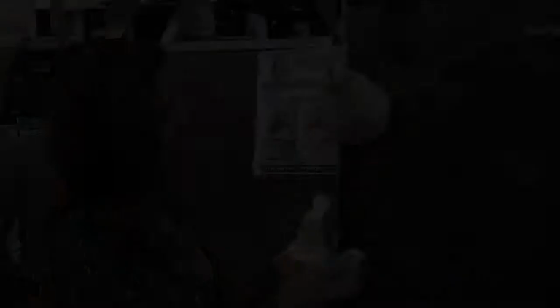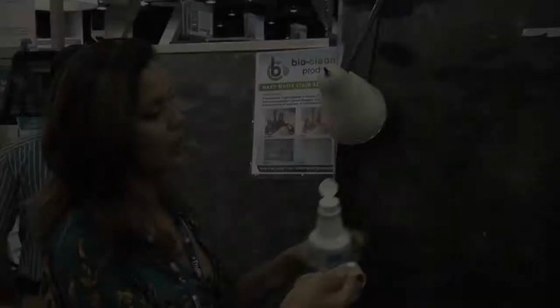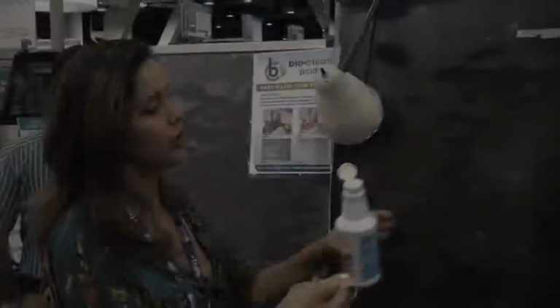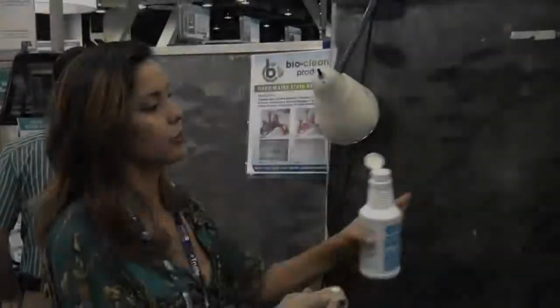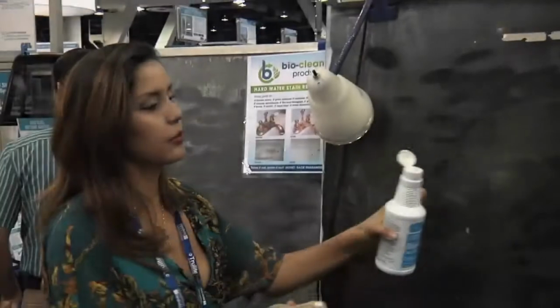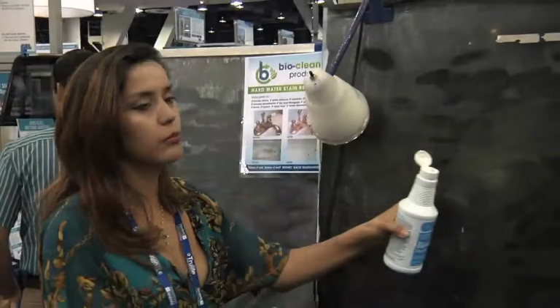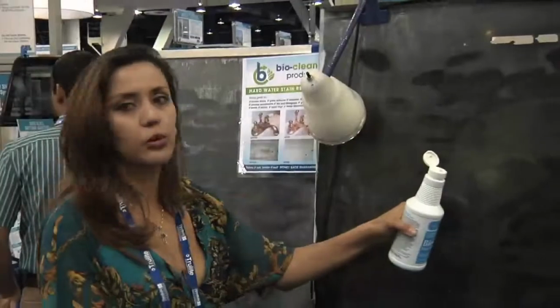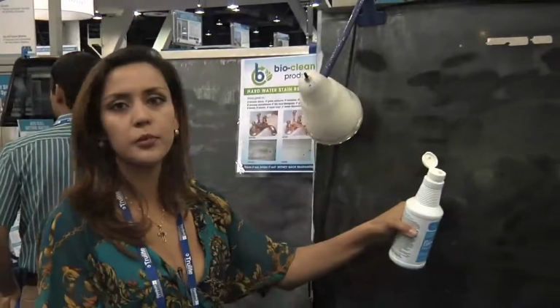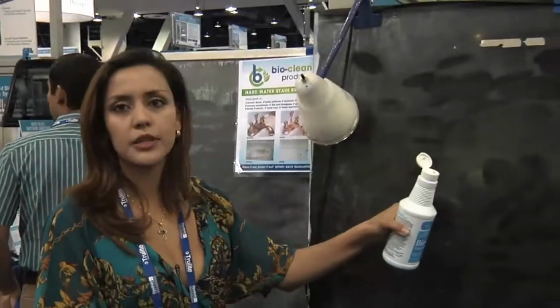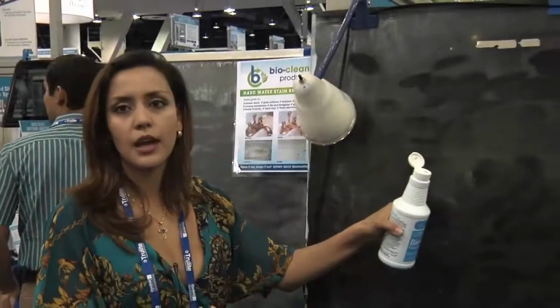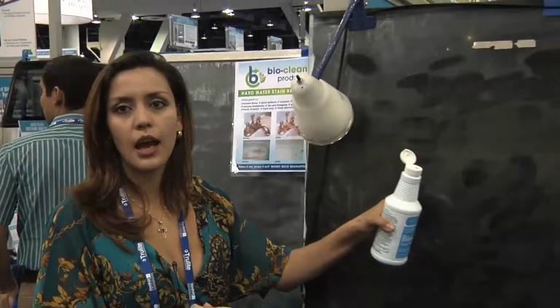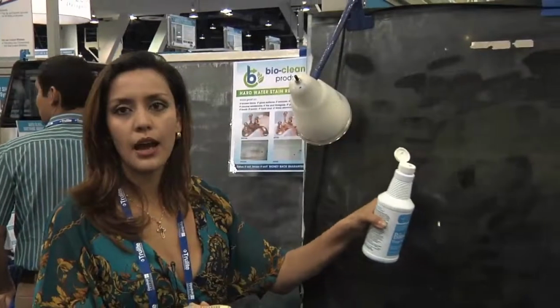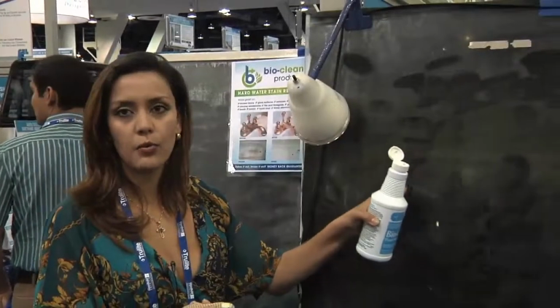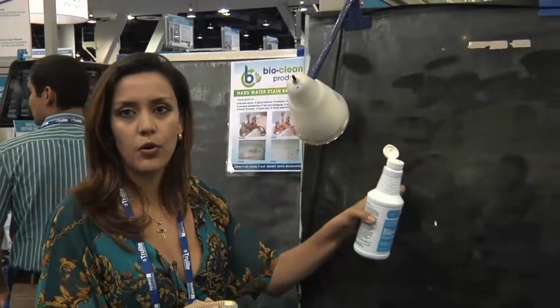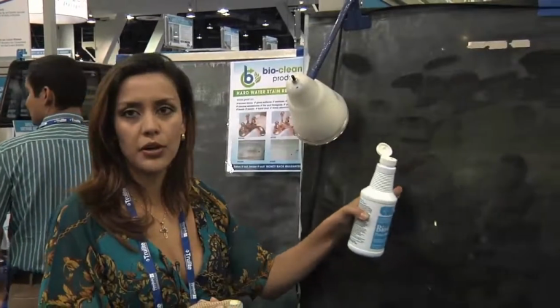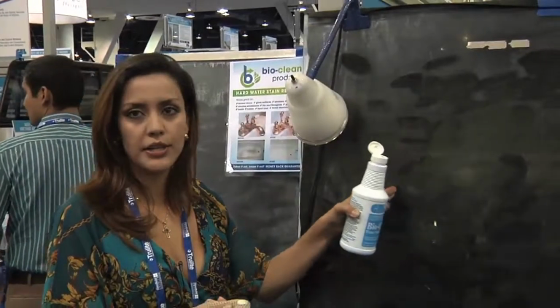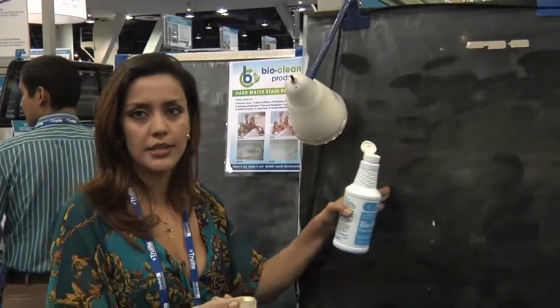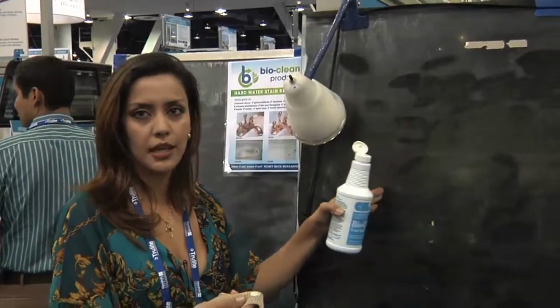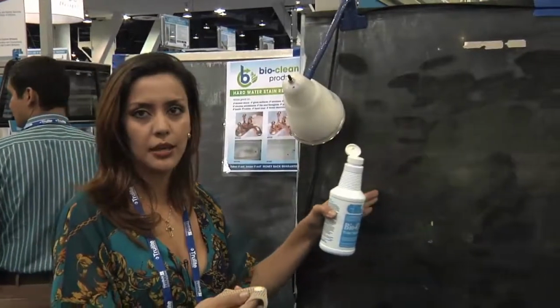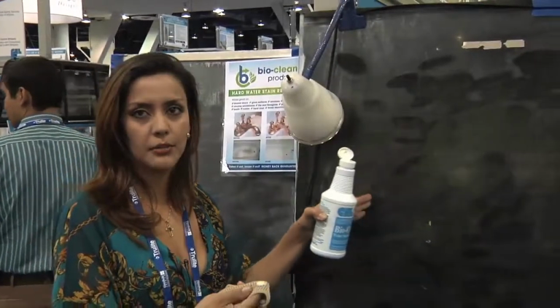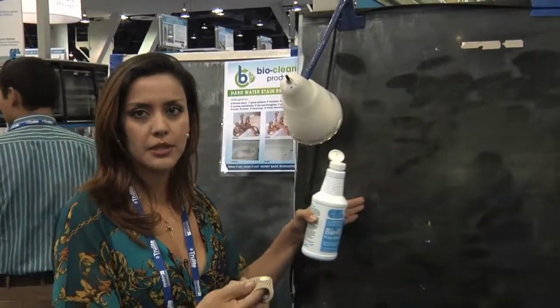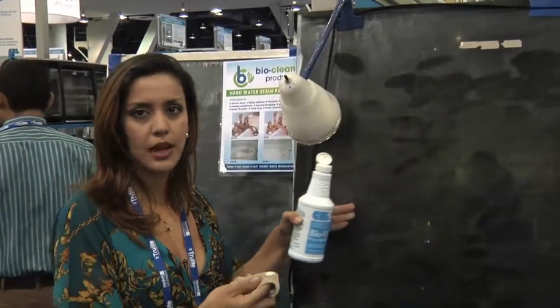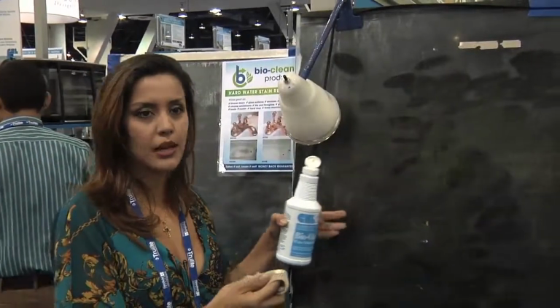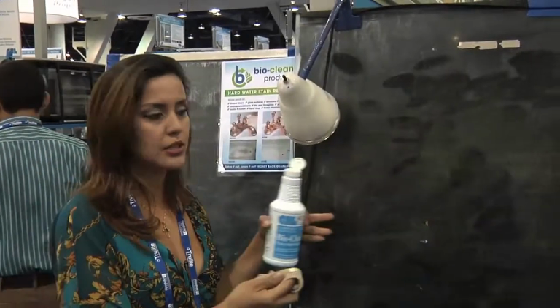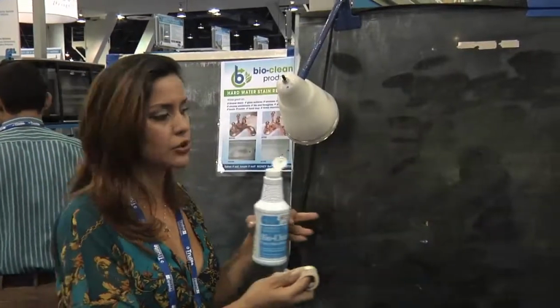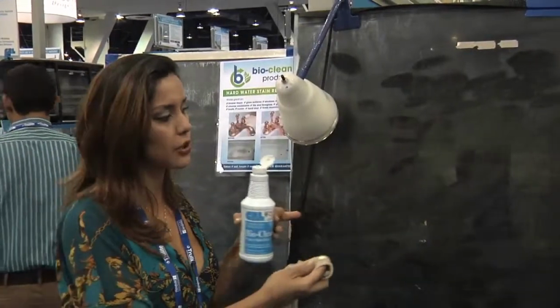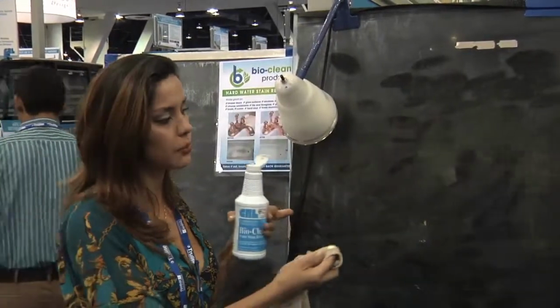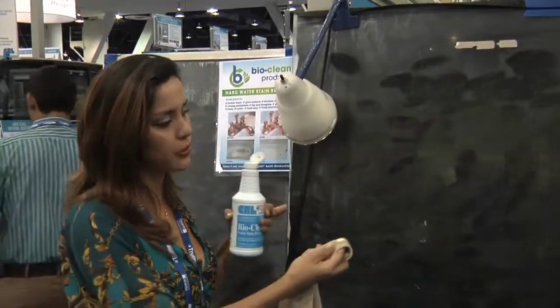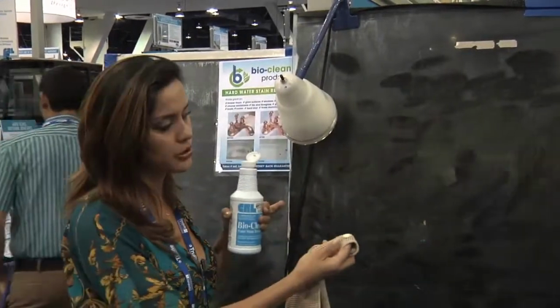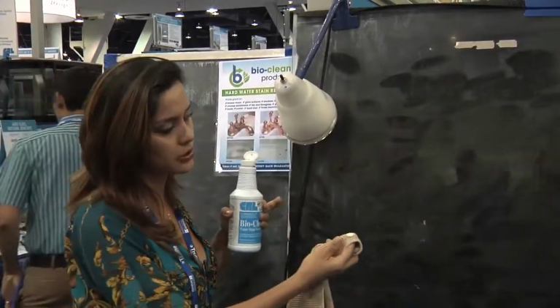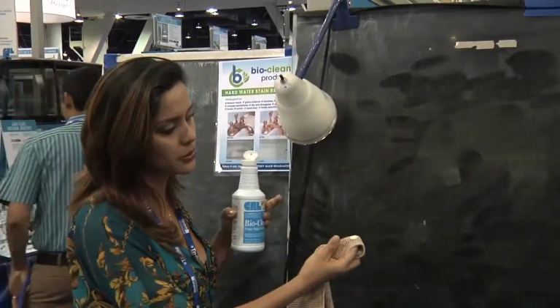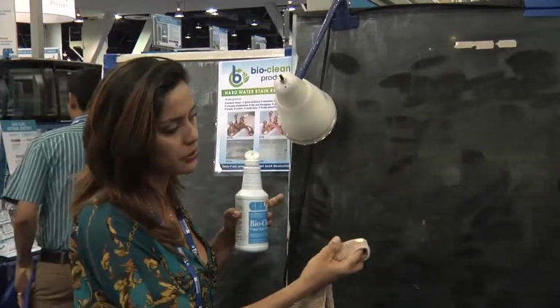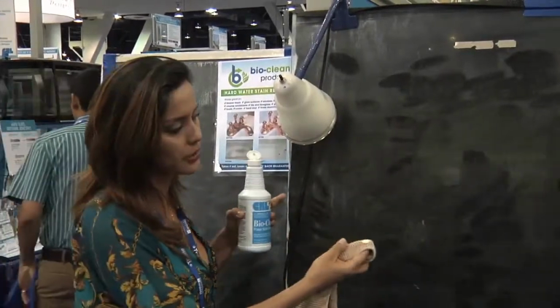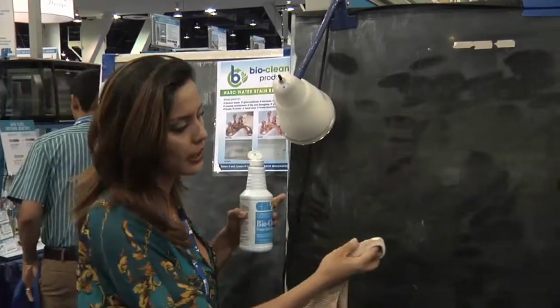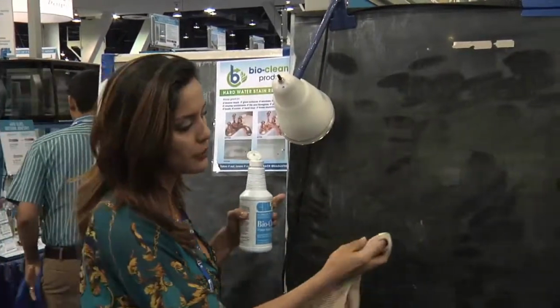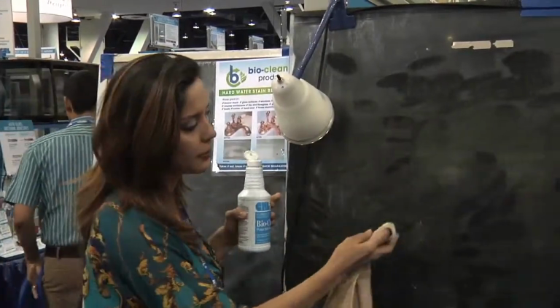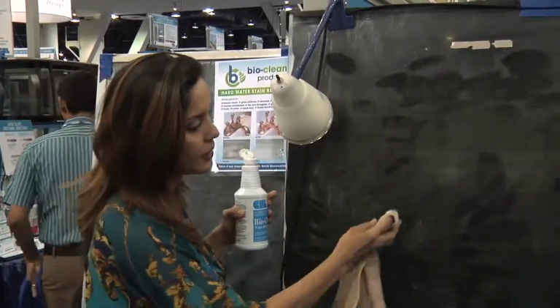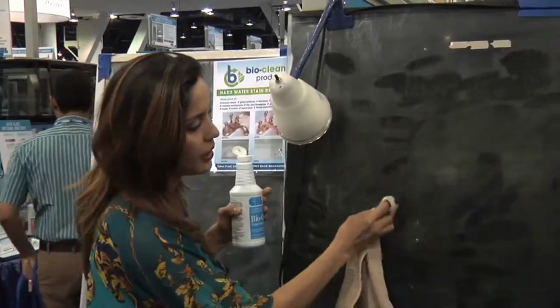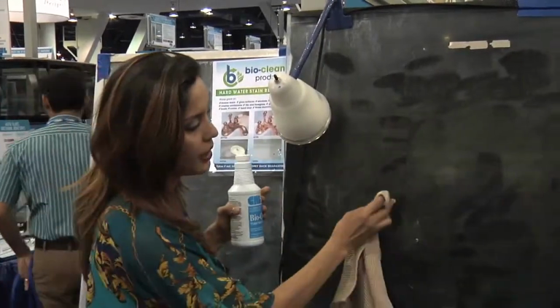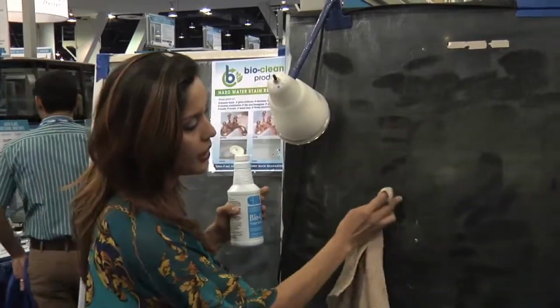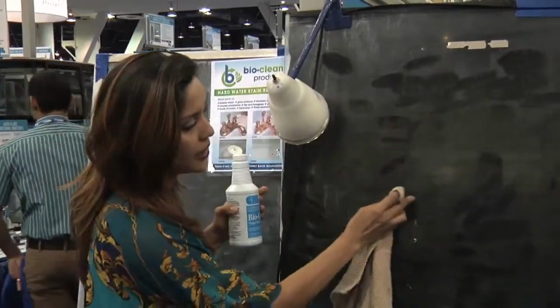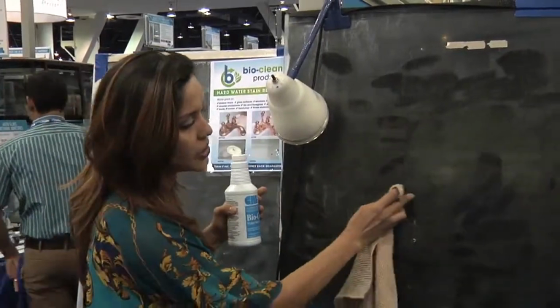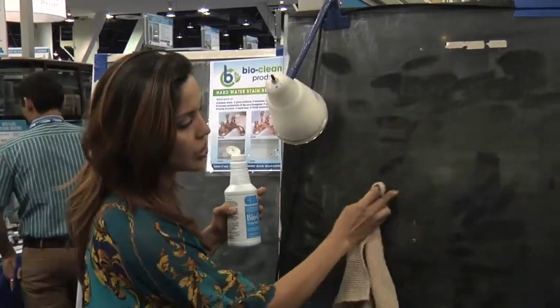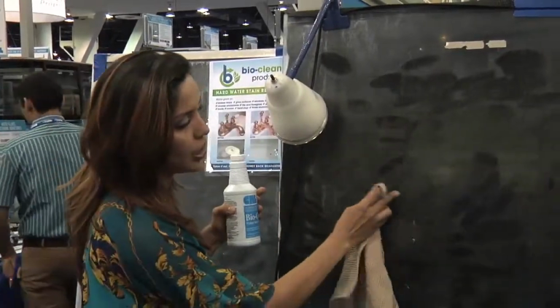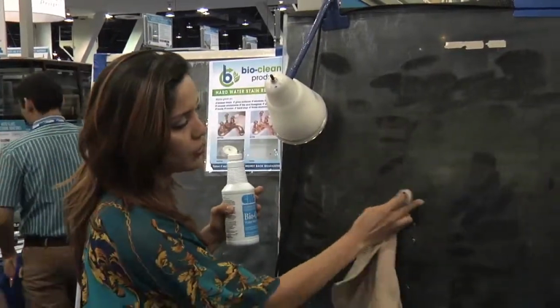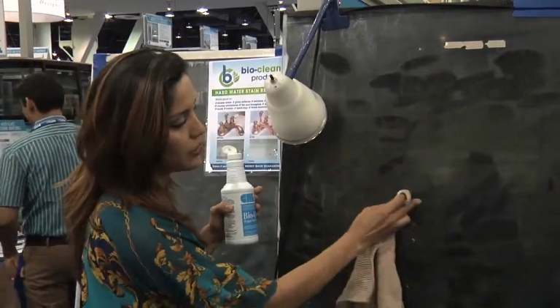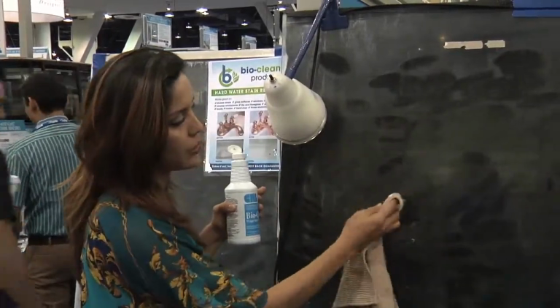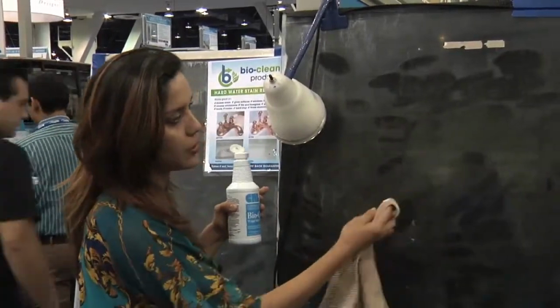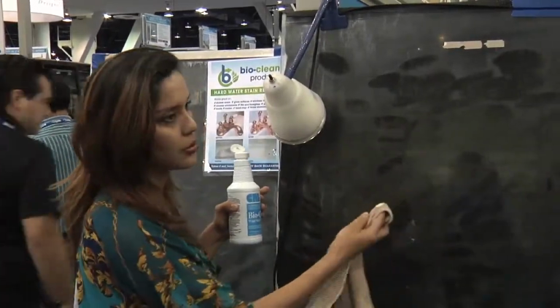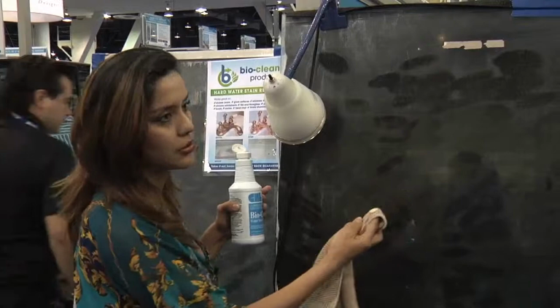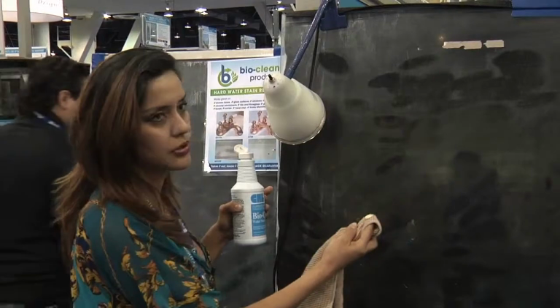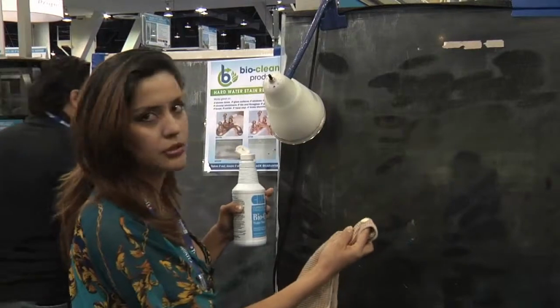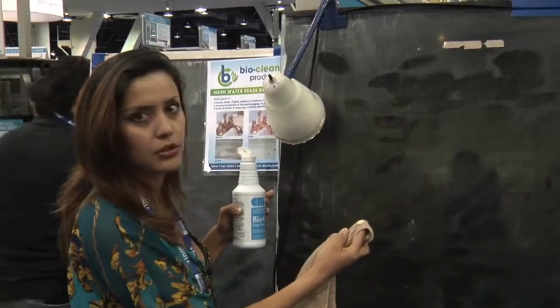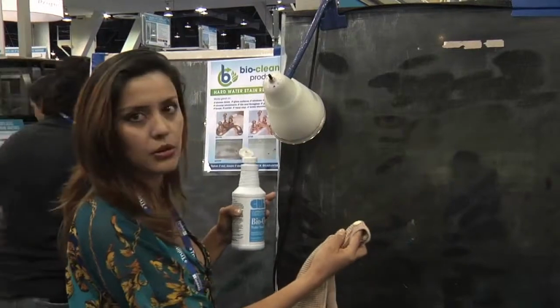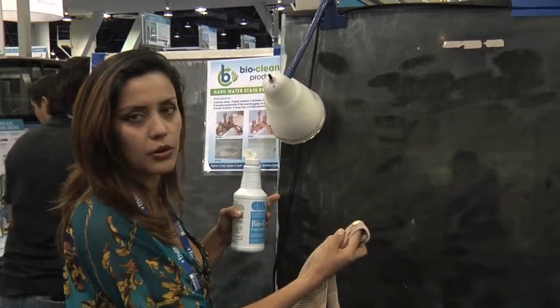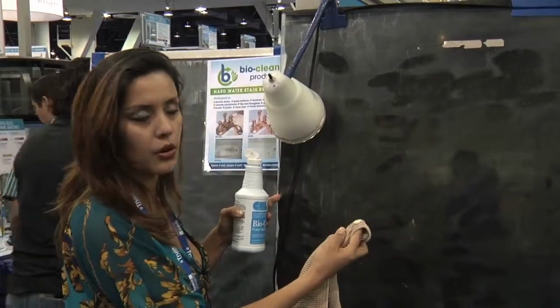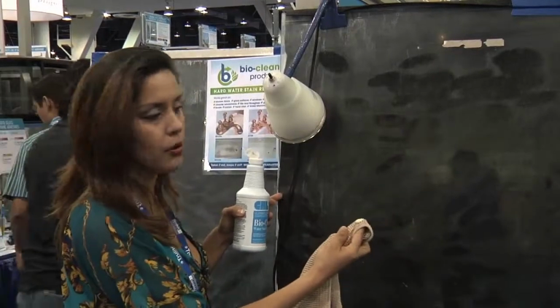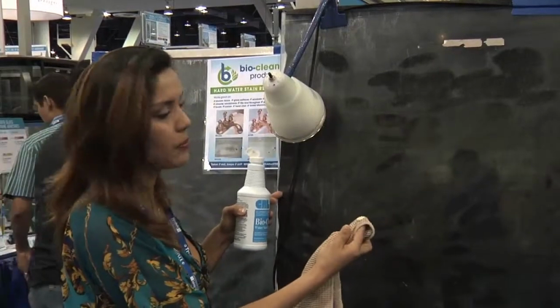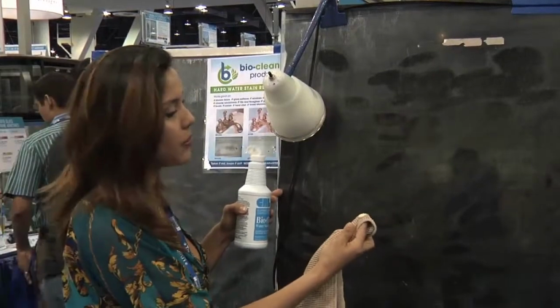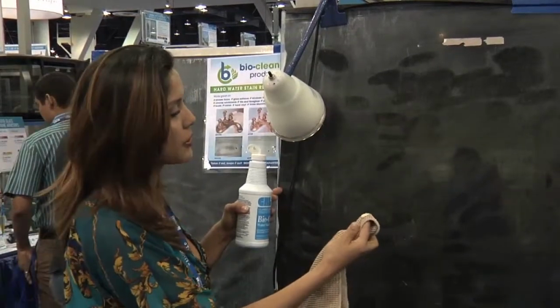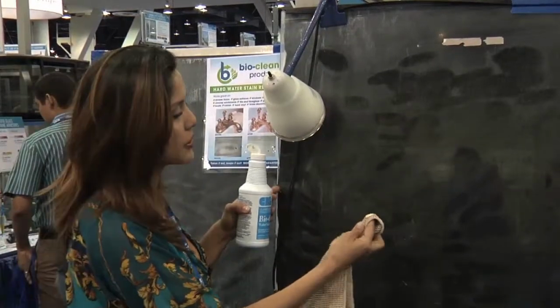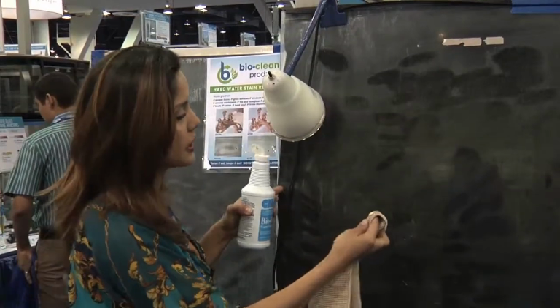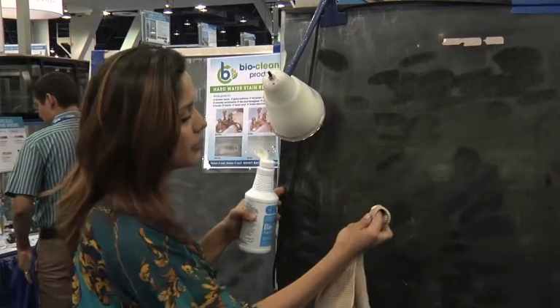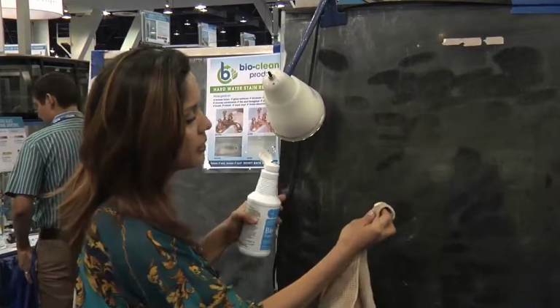I've removed the hard water stains, calcium deposit build-up, and clogged pores on chrome and porcelain.